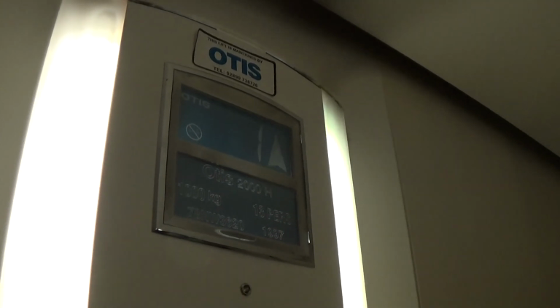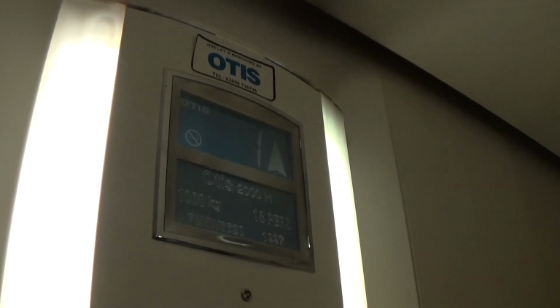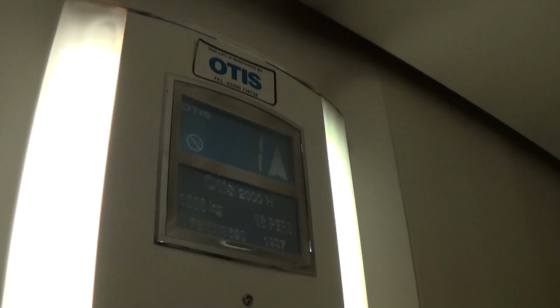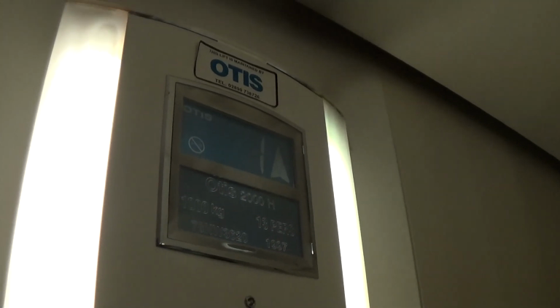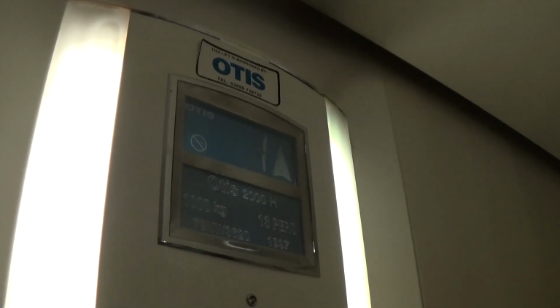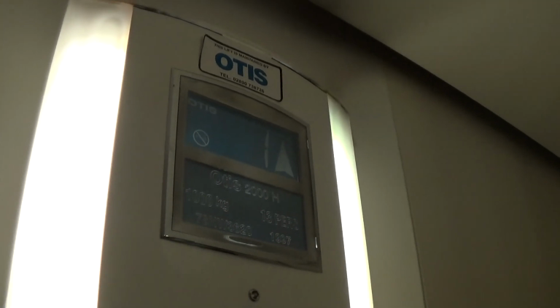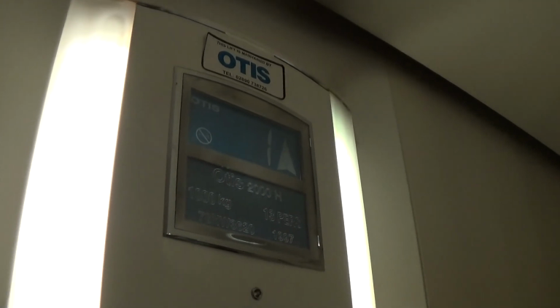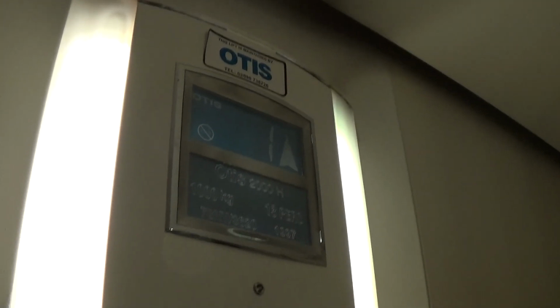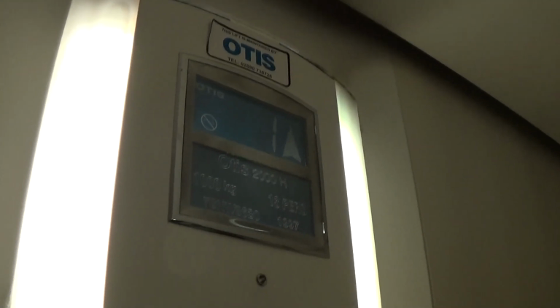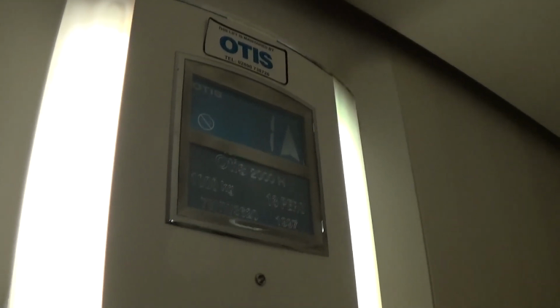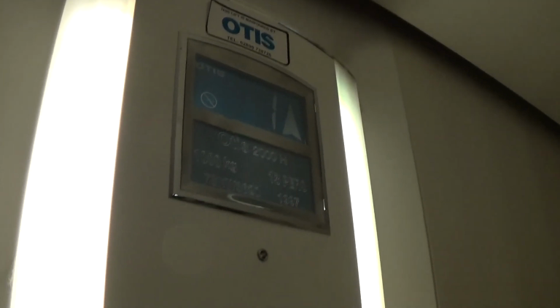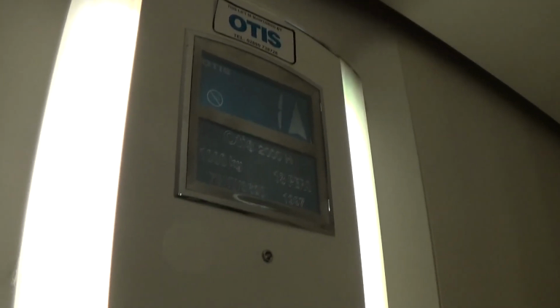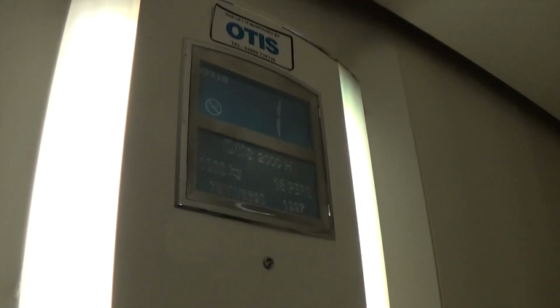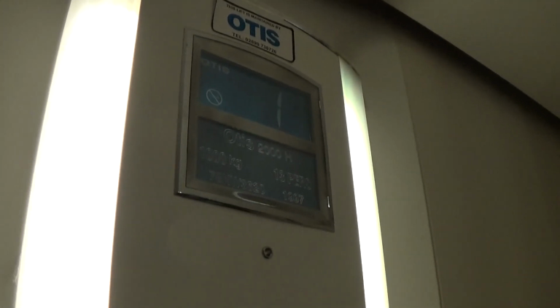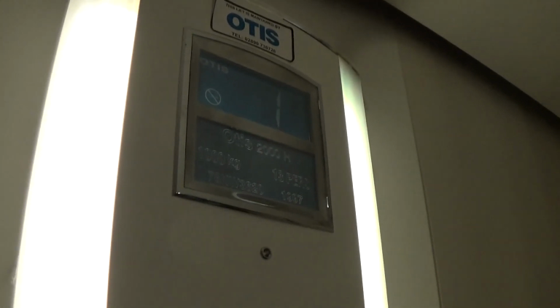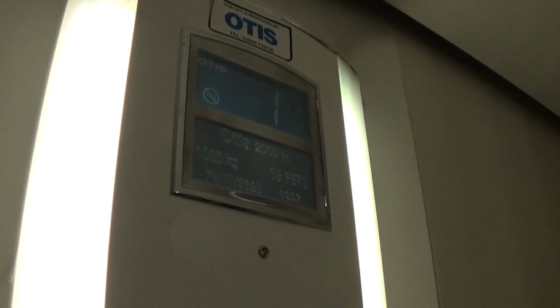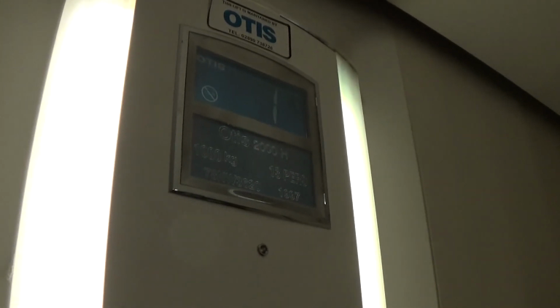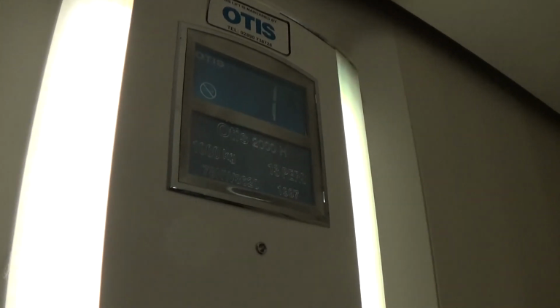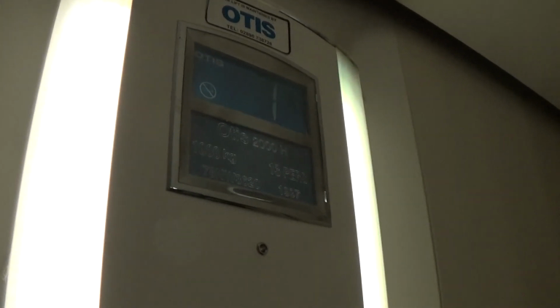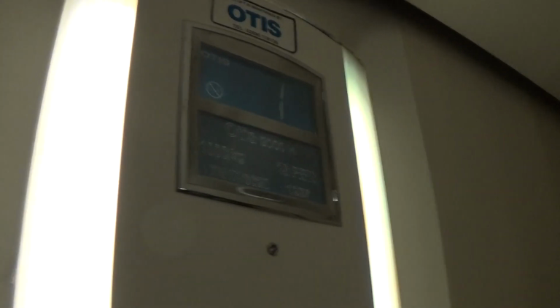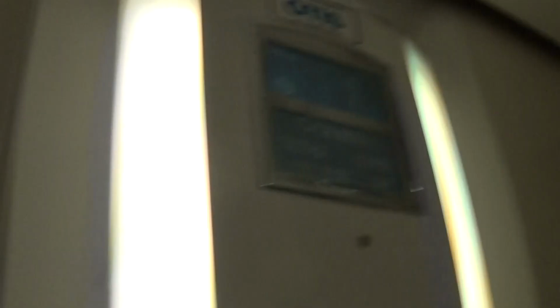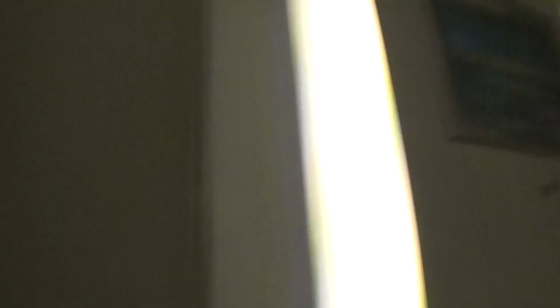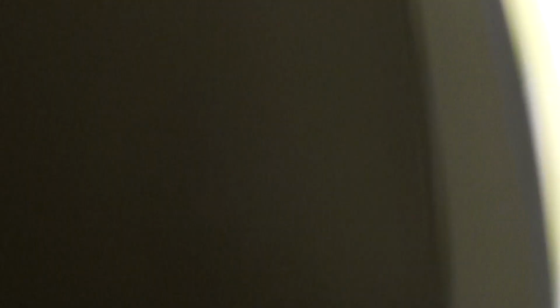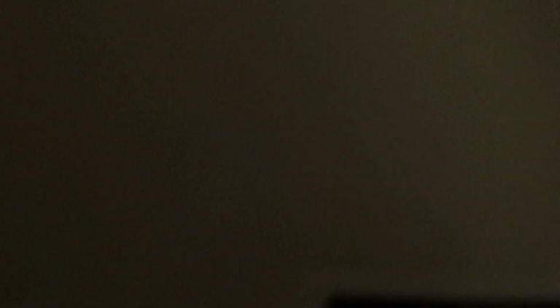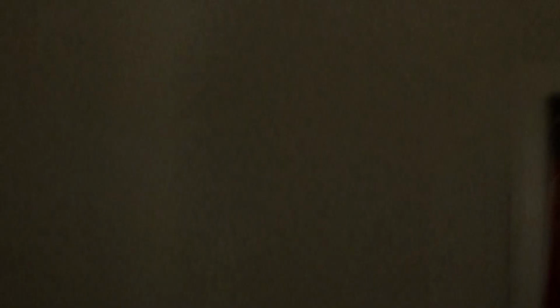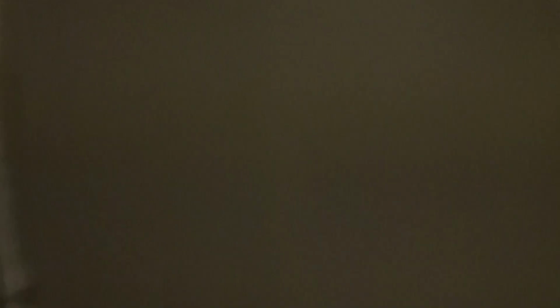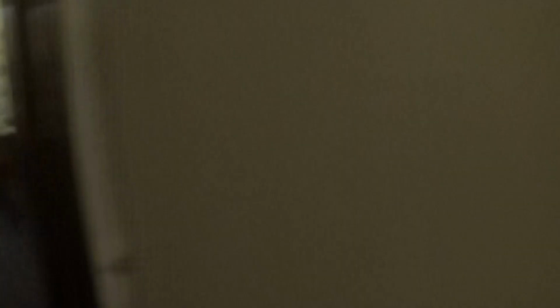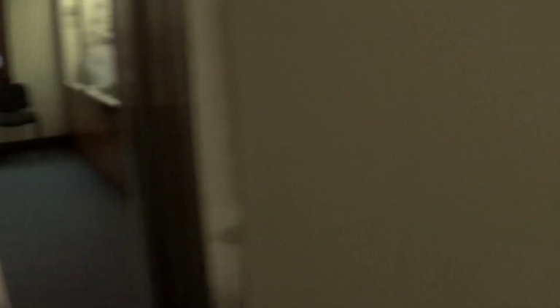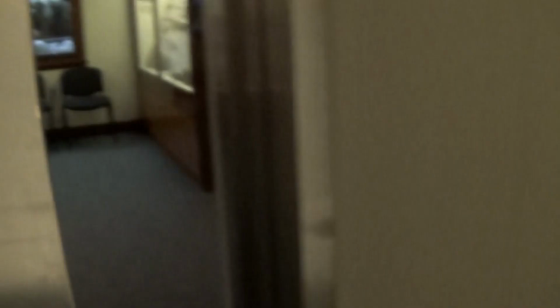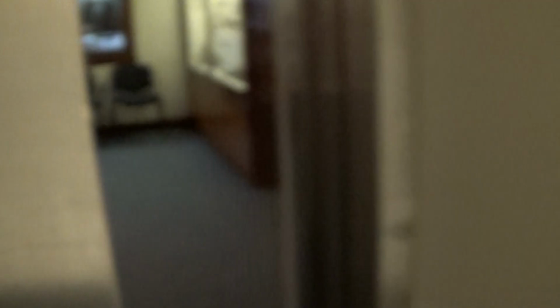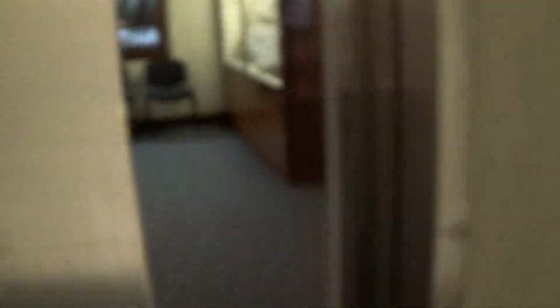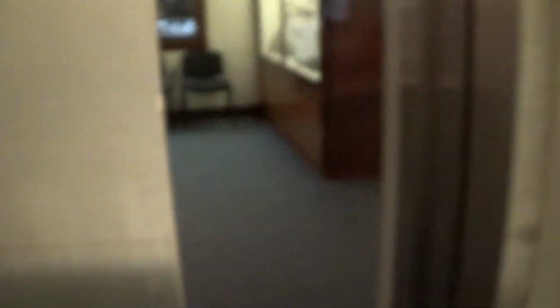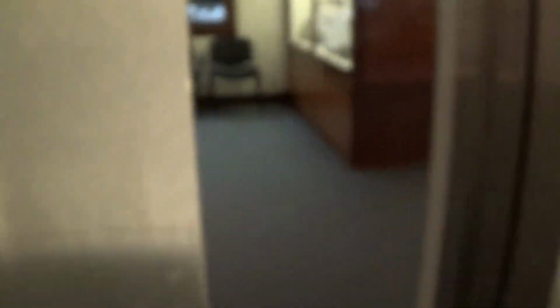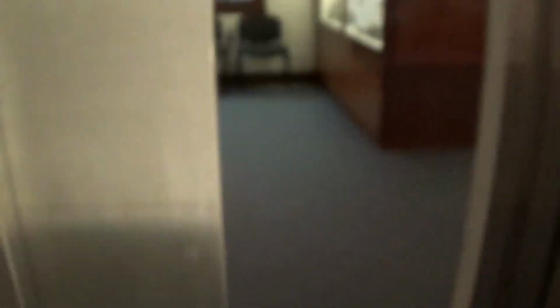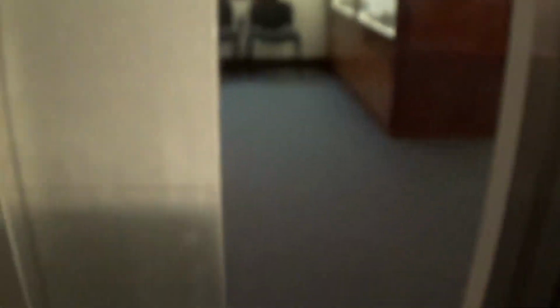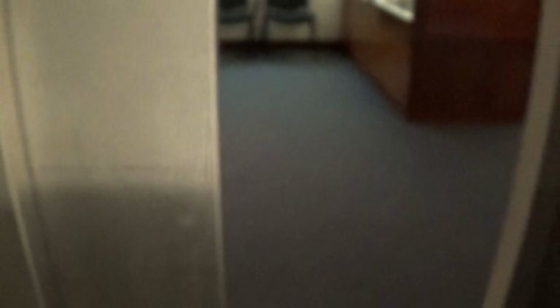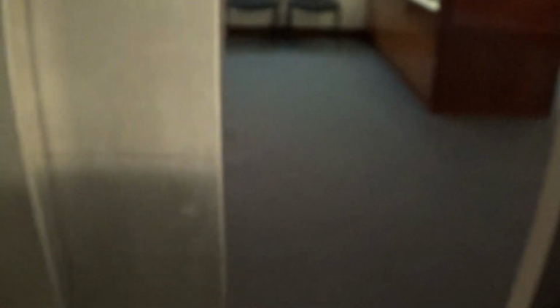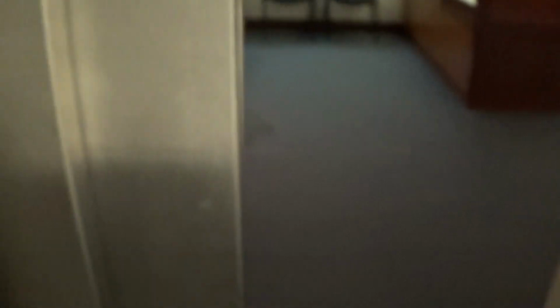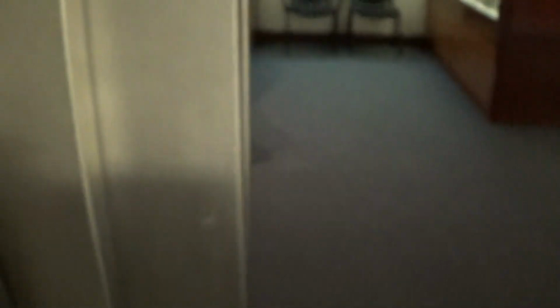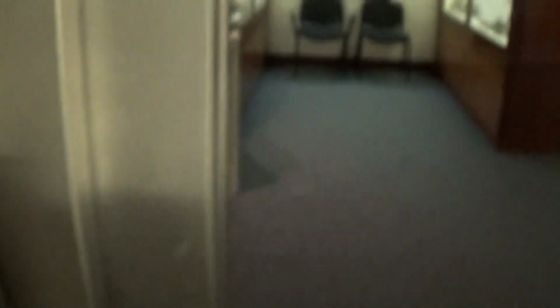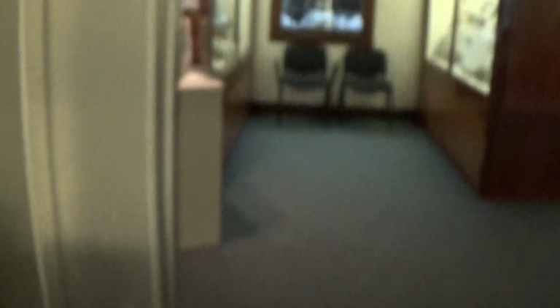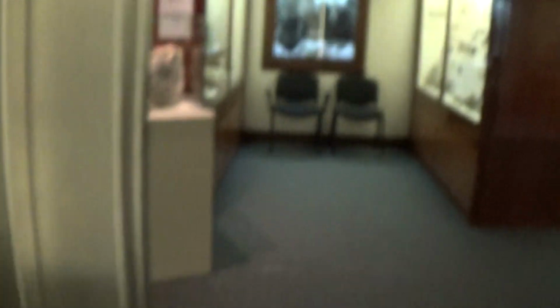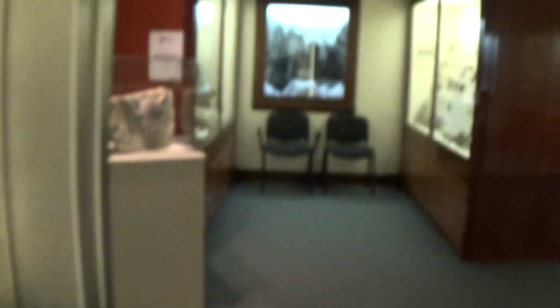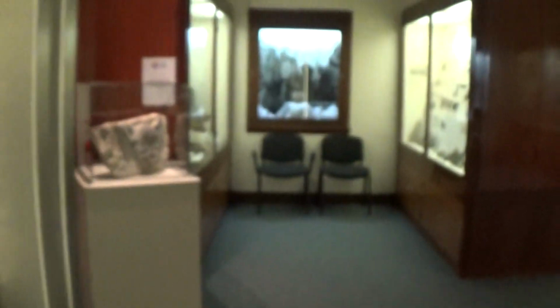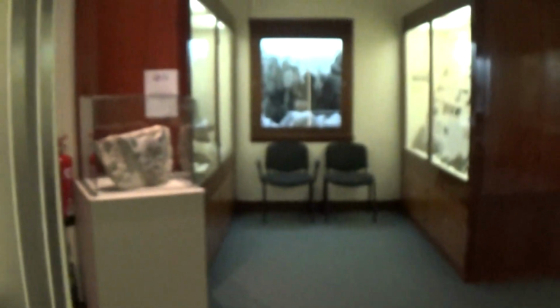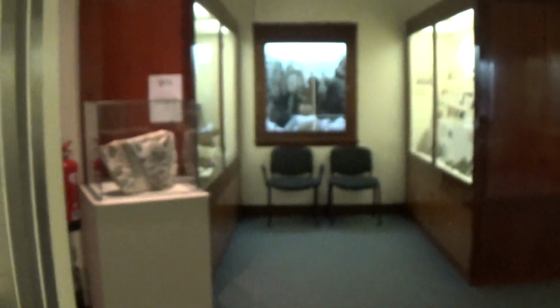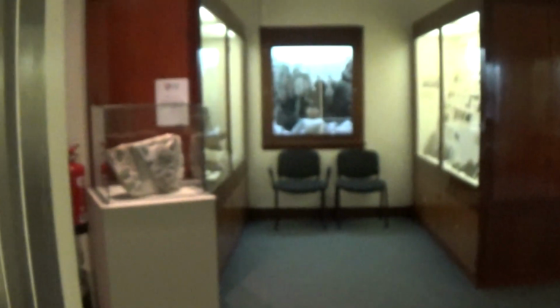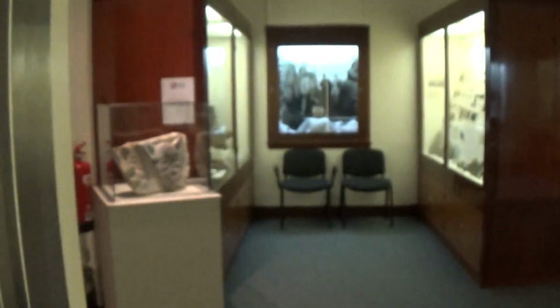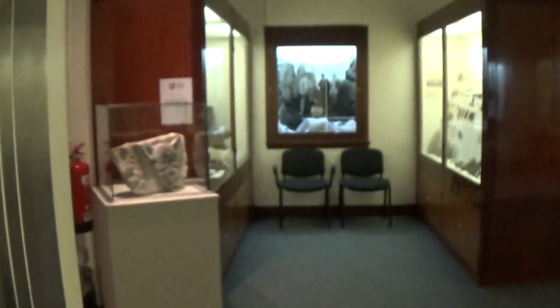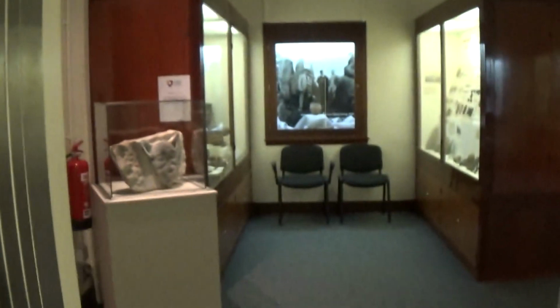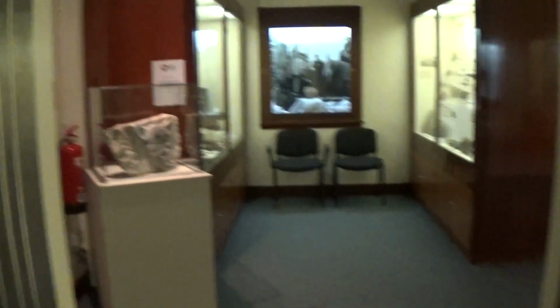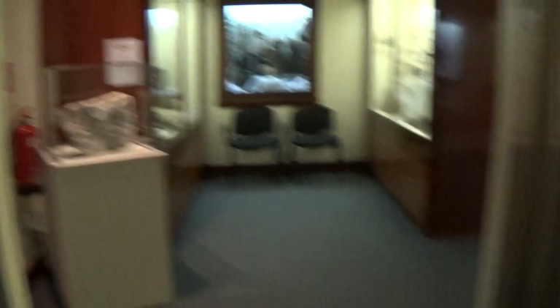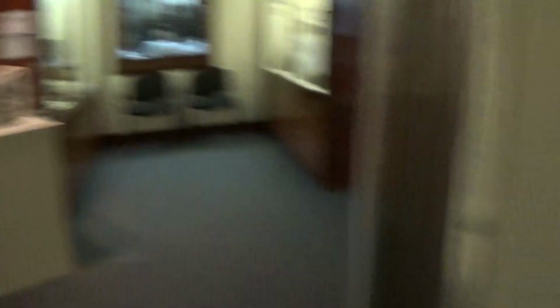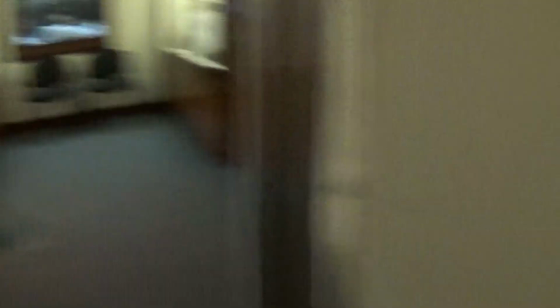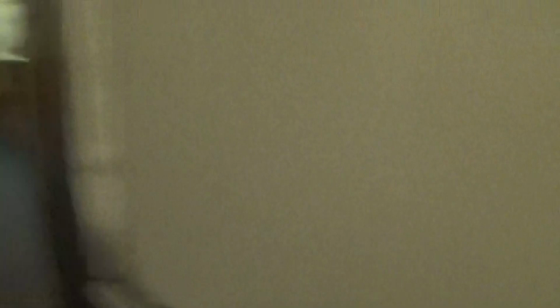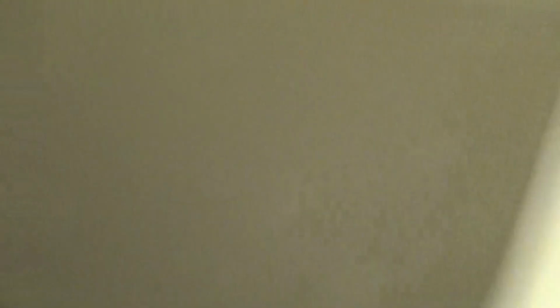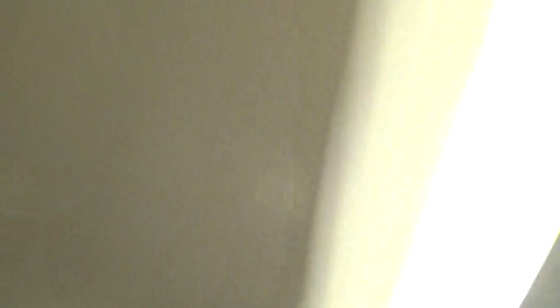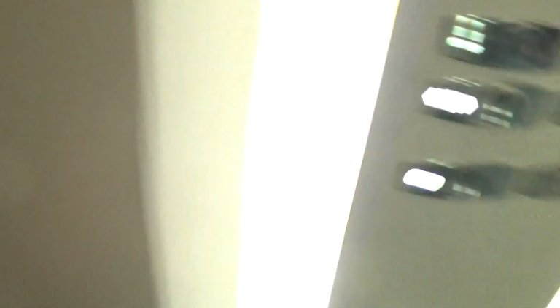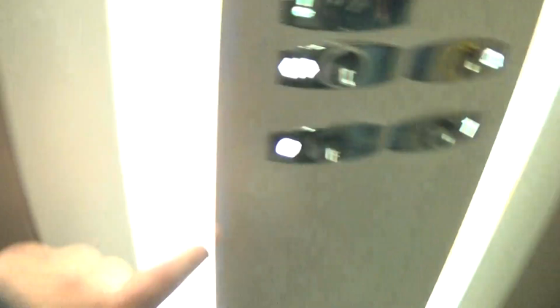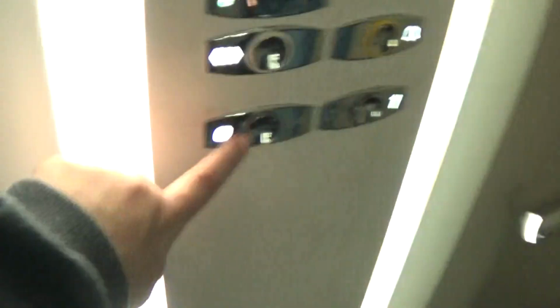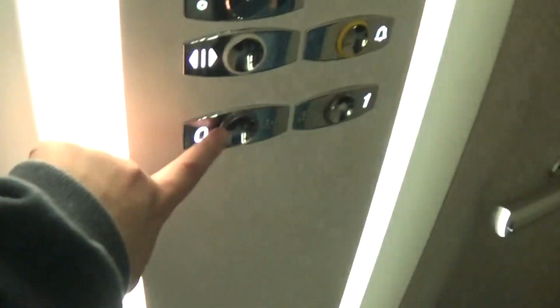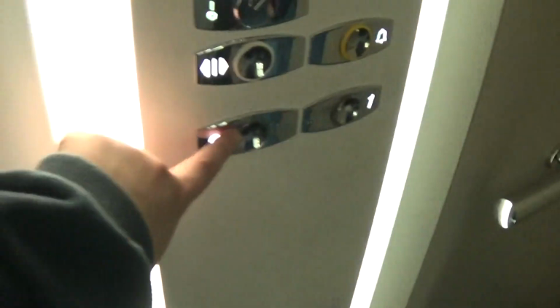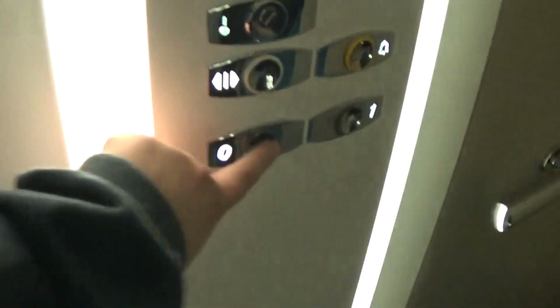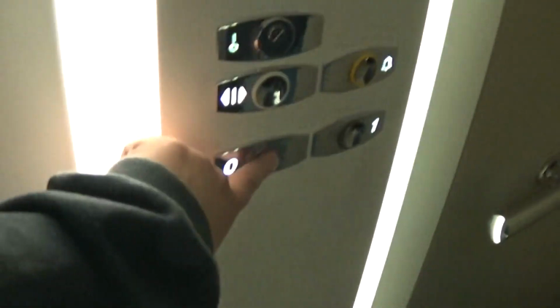Here we are at floor 1. That's a bad bump. Let's go back down to zero to get a car view.